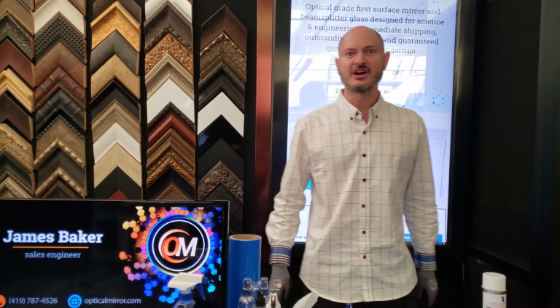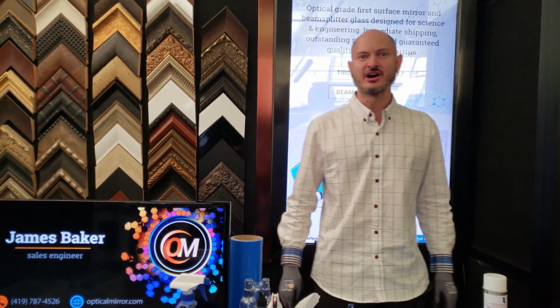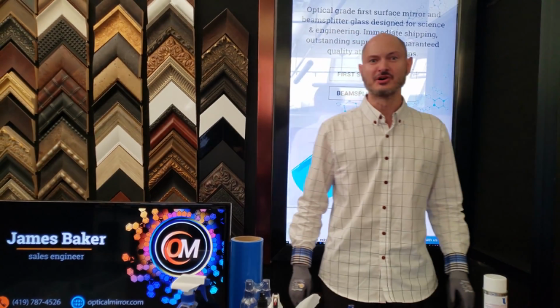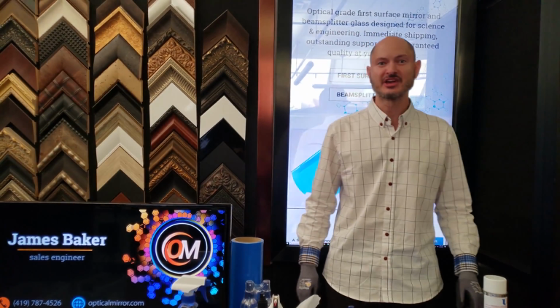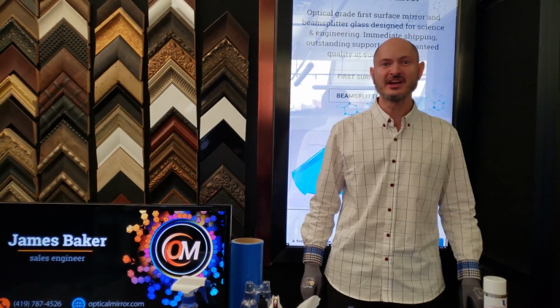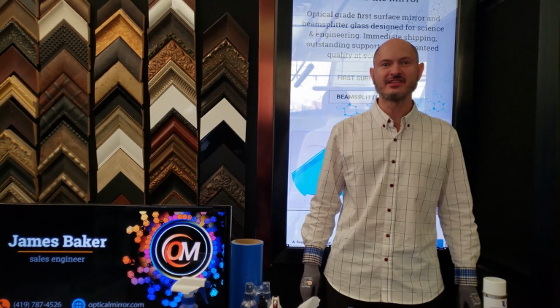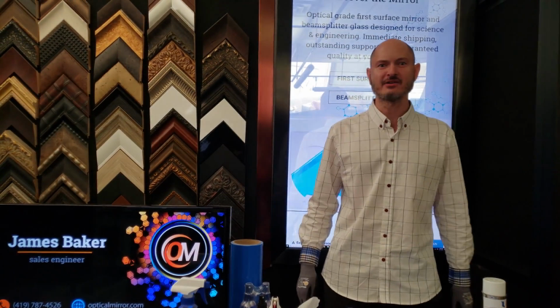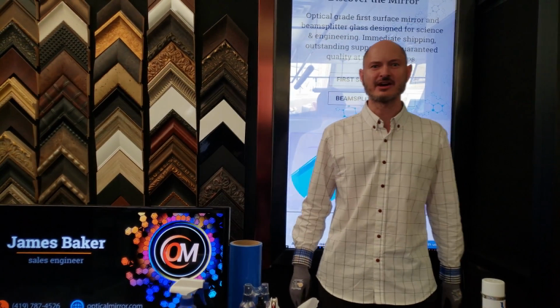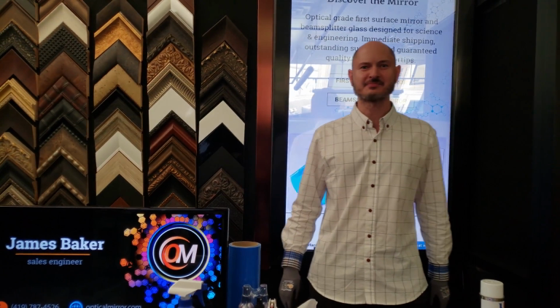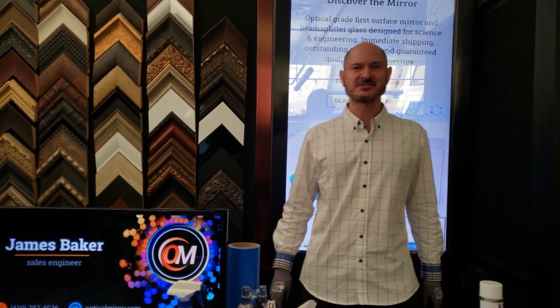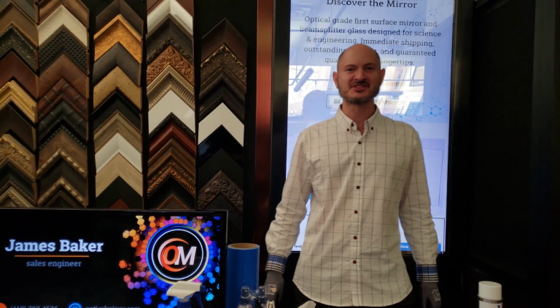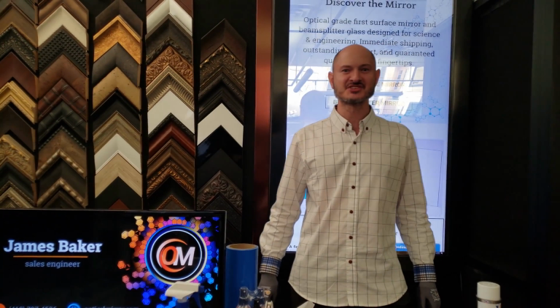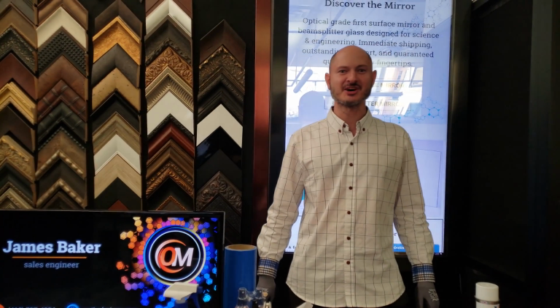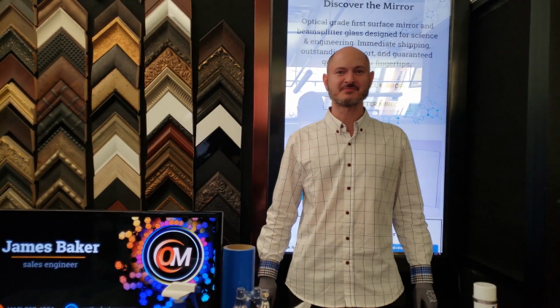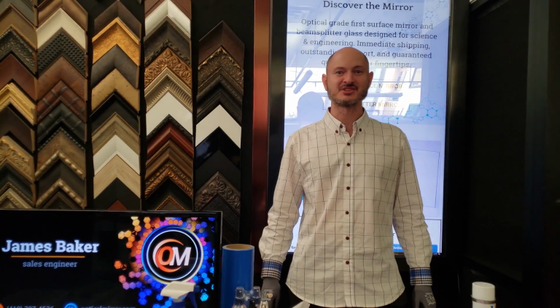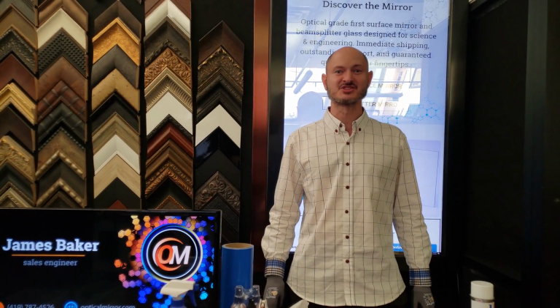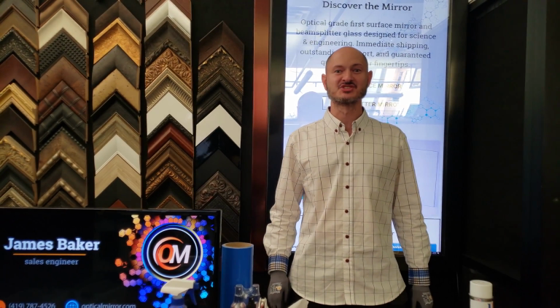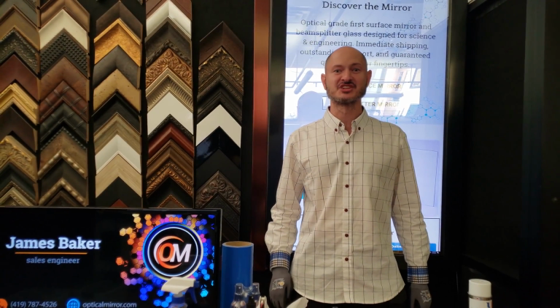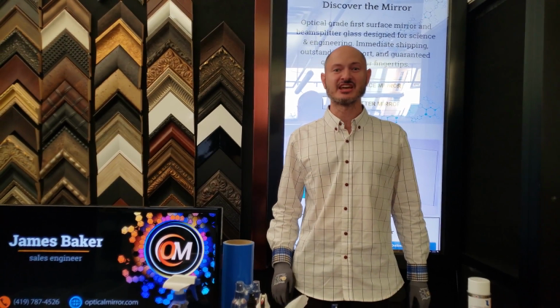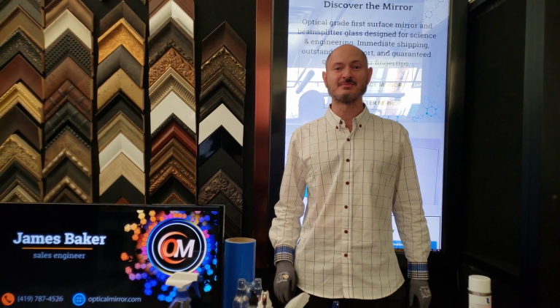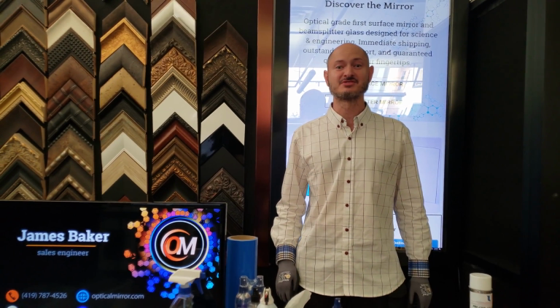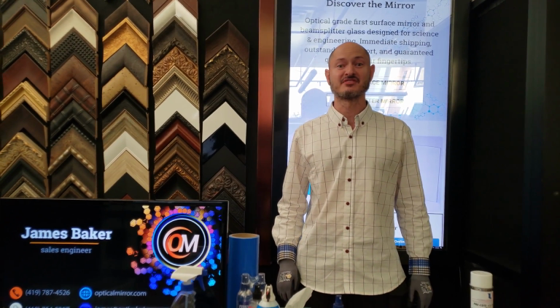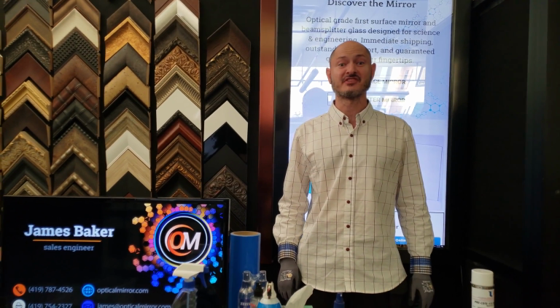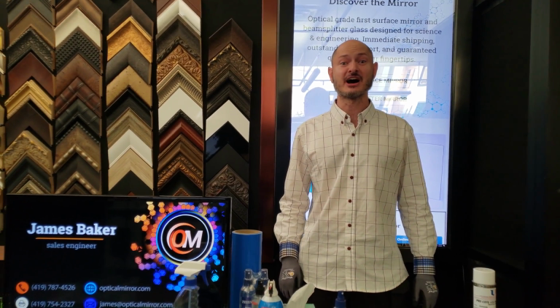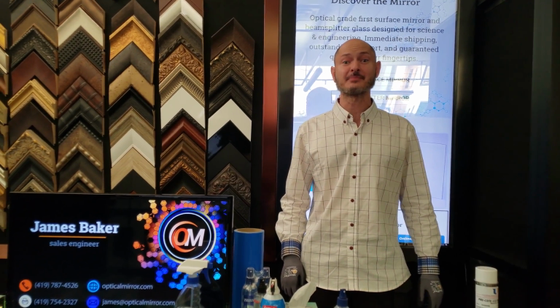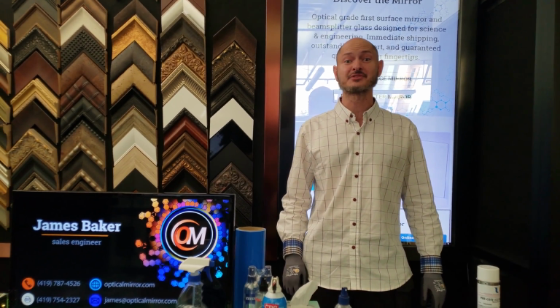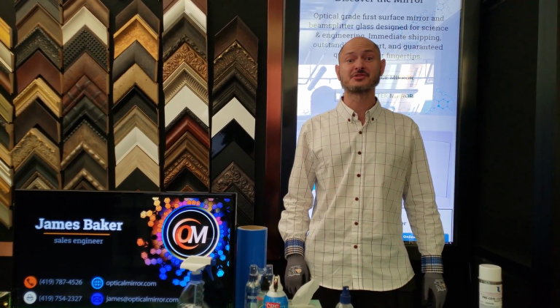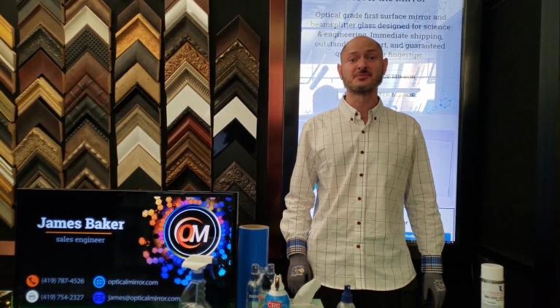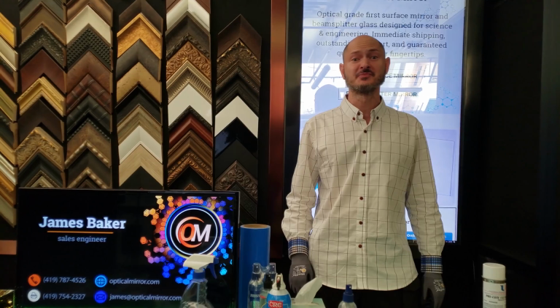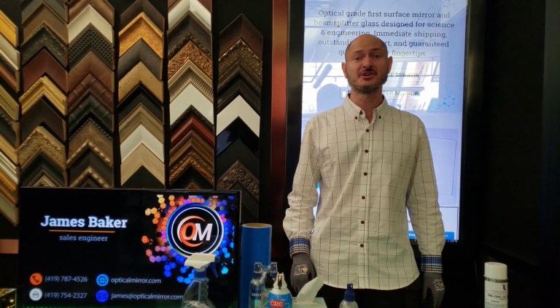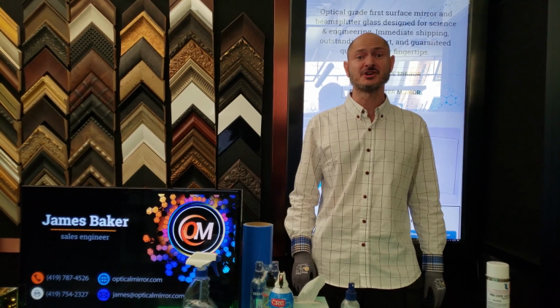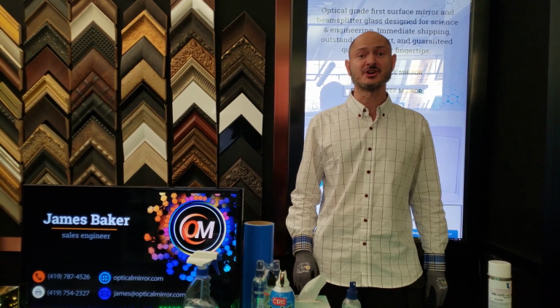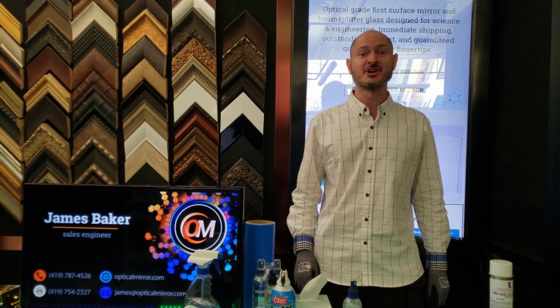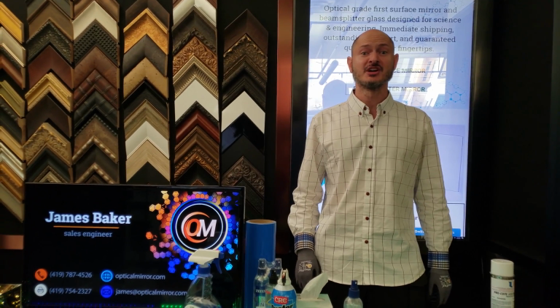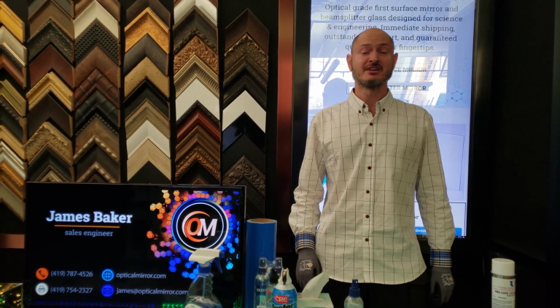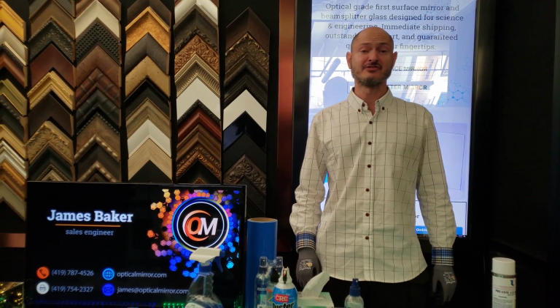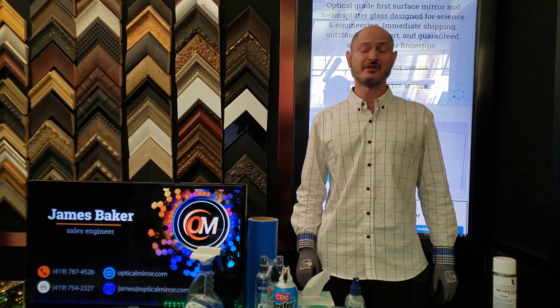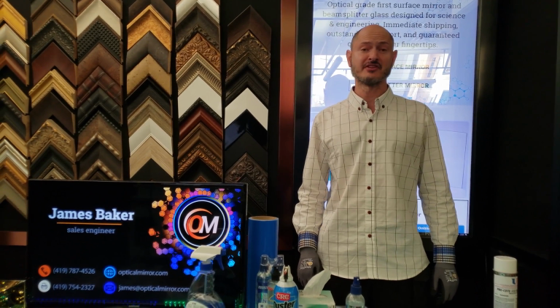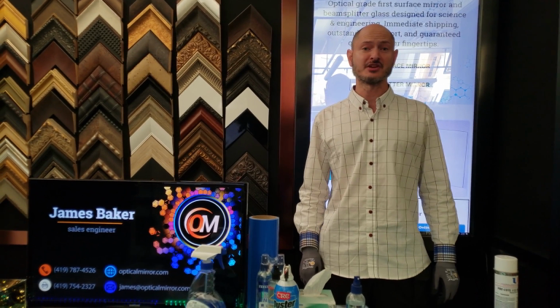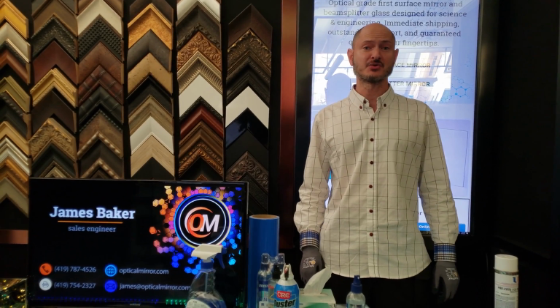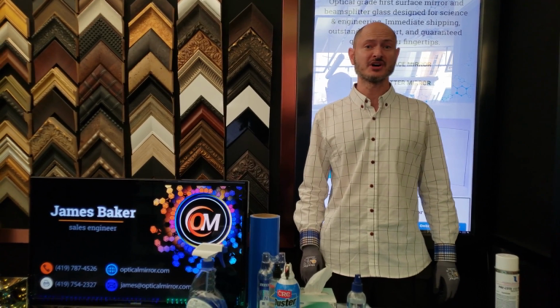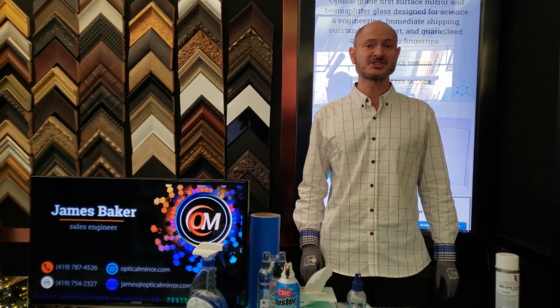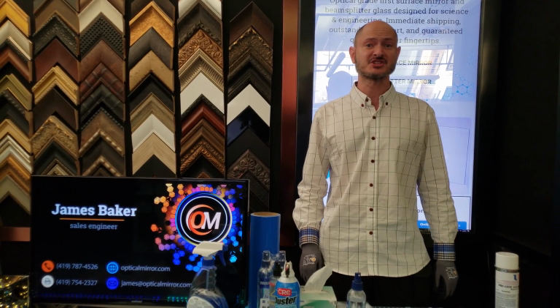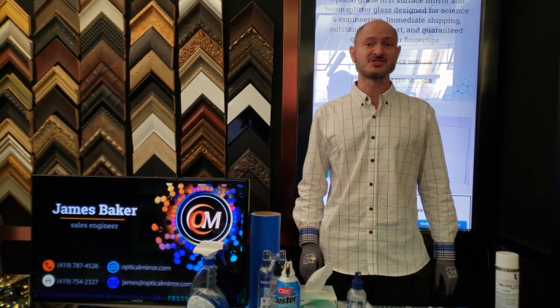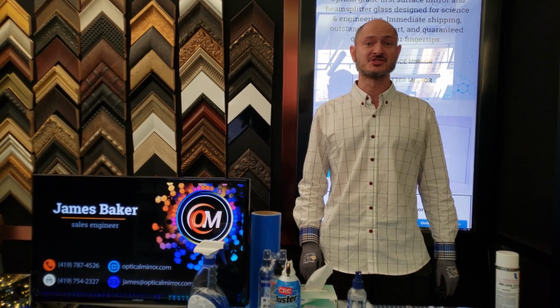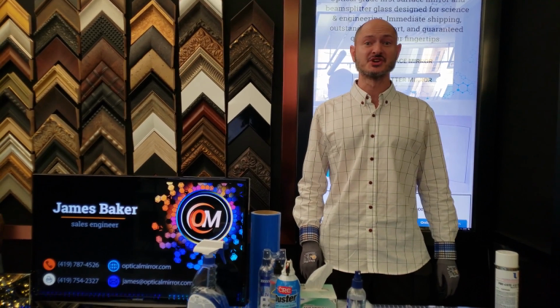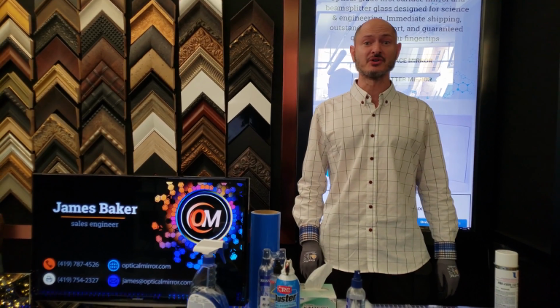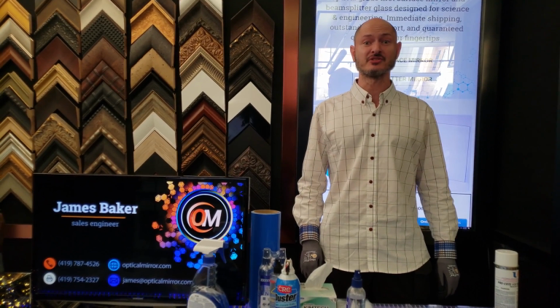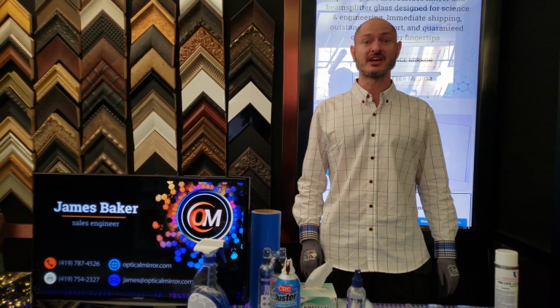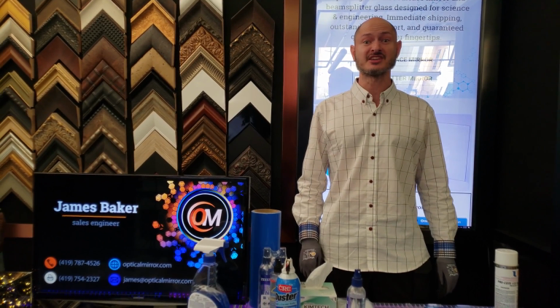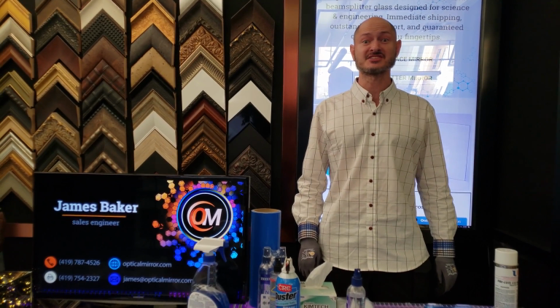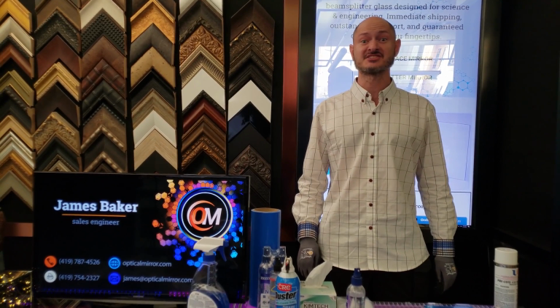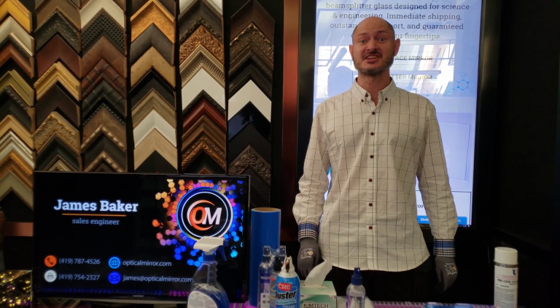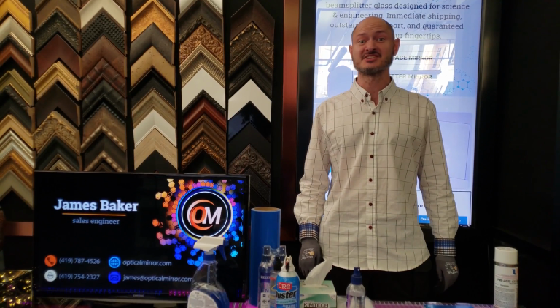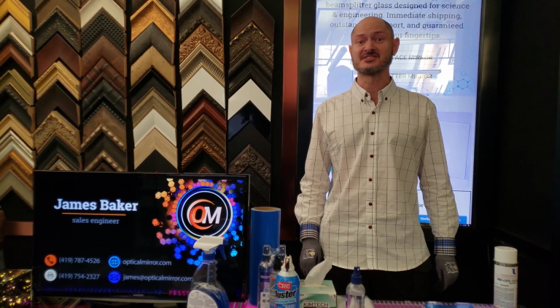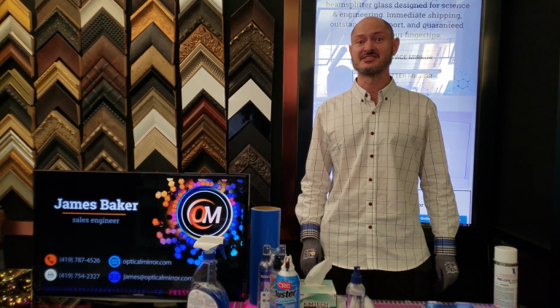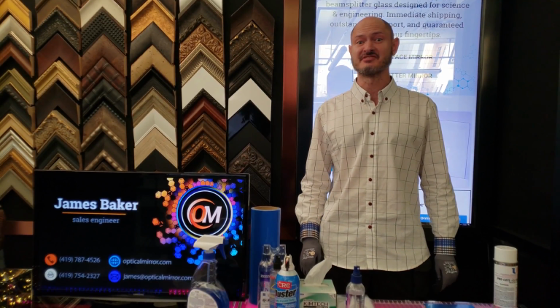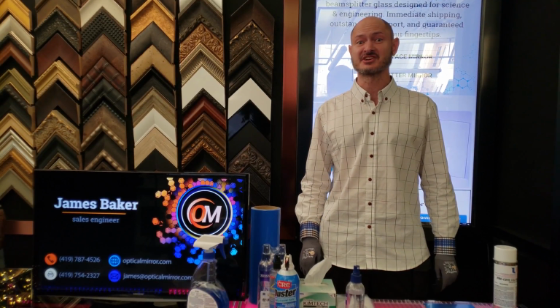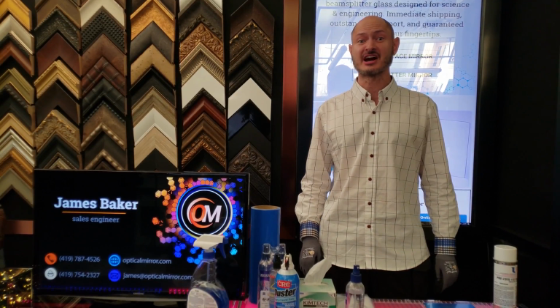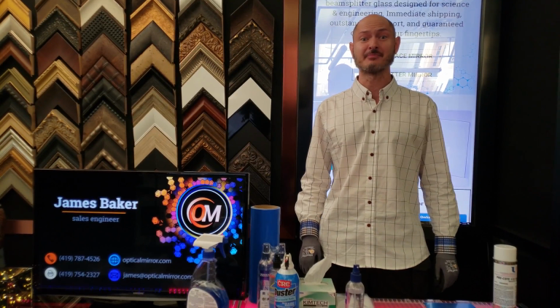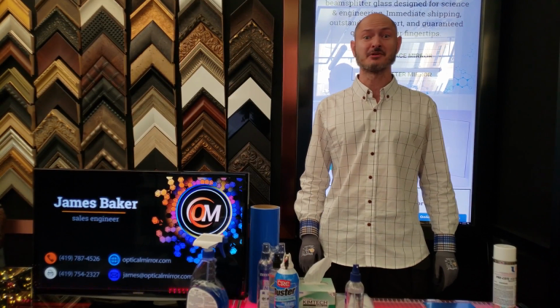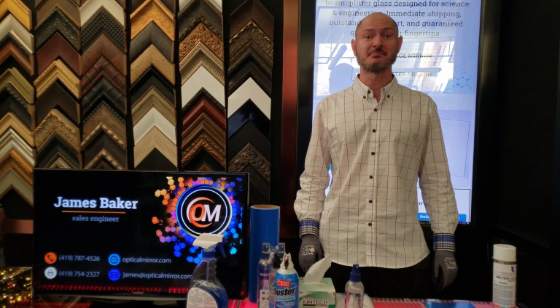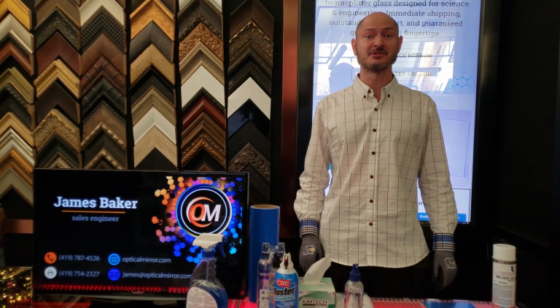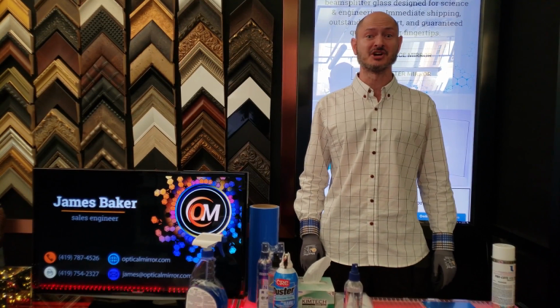Okay, that wraps things up. This is James of Optical Mirror. If you have any questions, don't hesitate to leave a comment below.